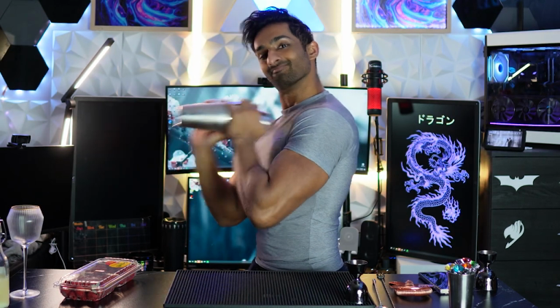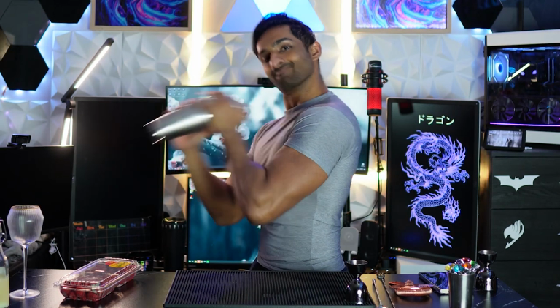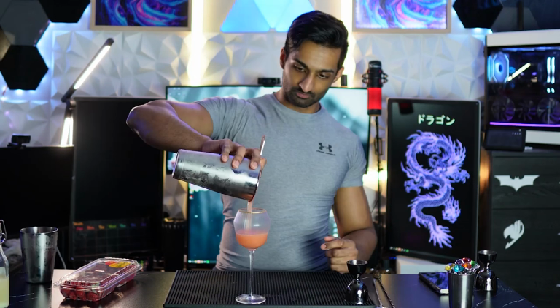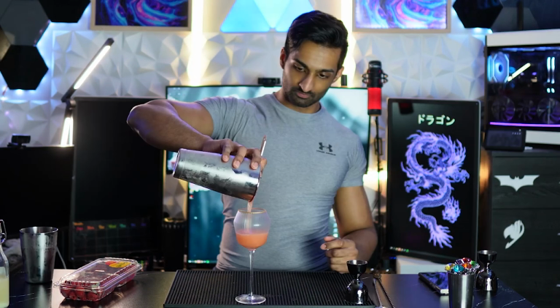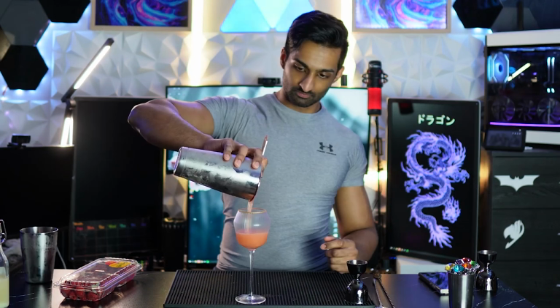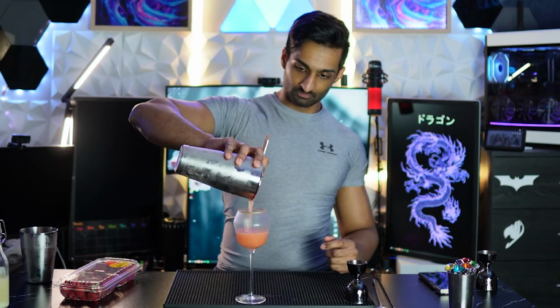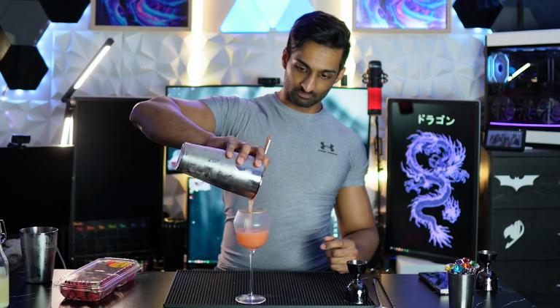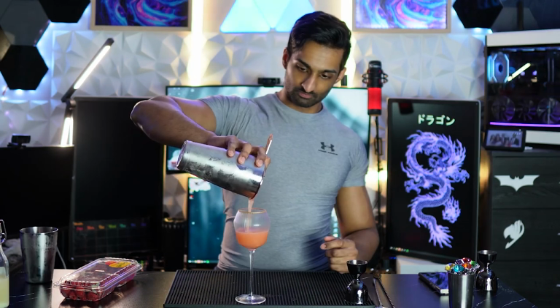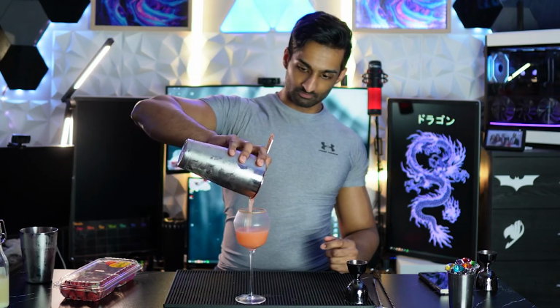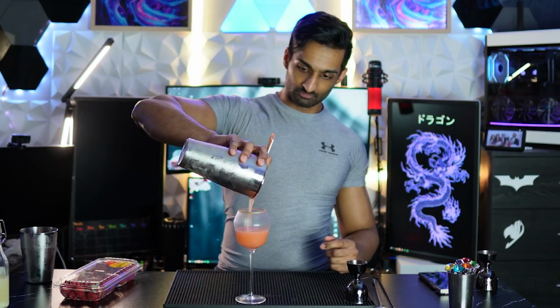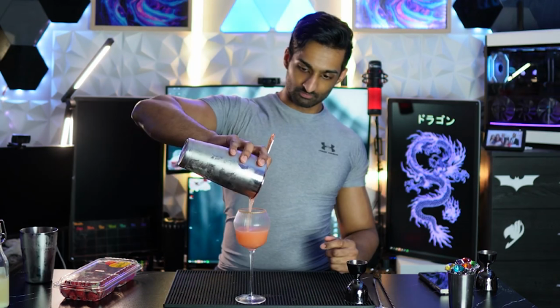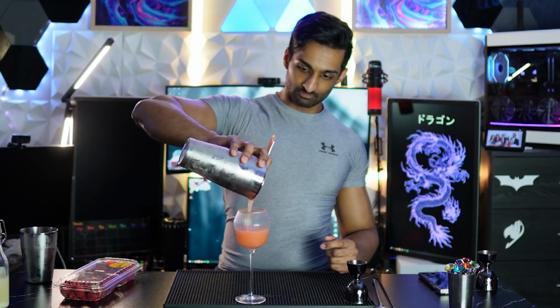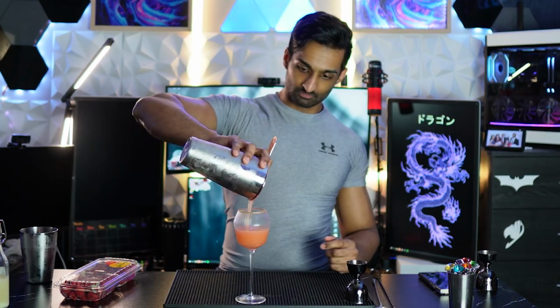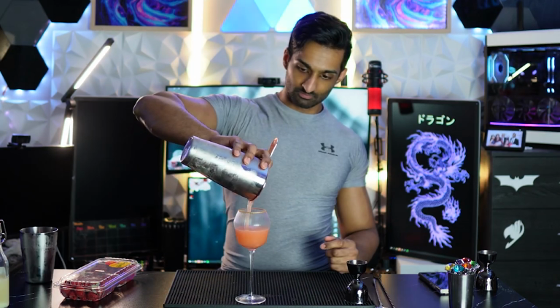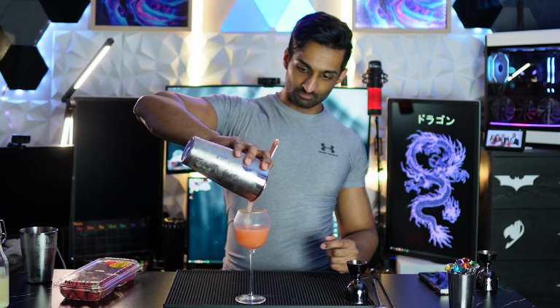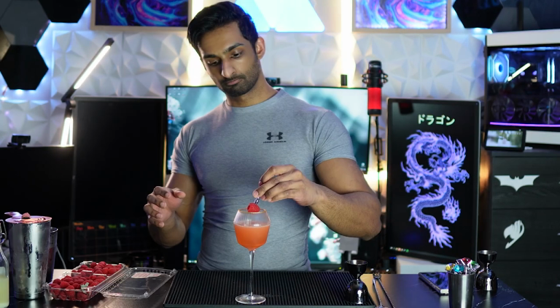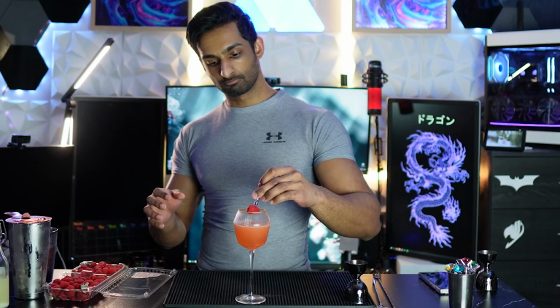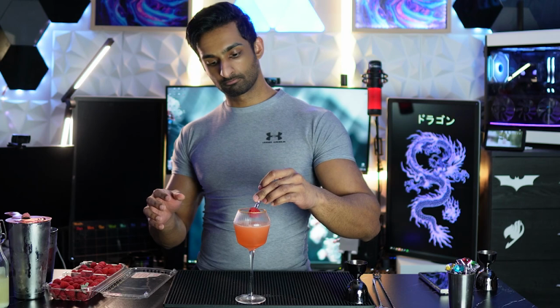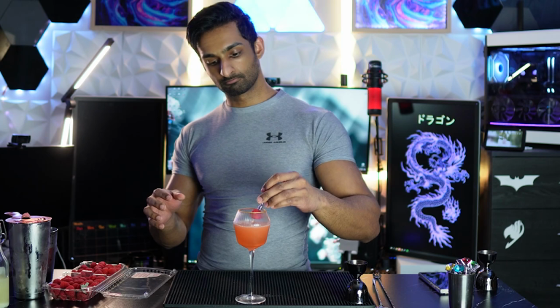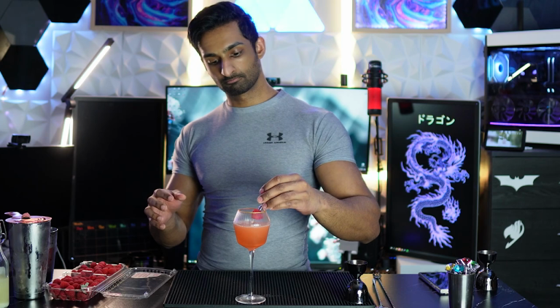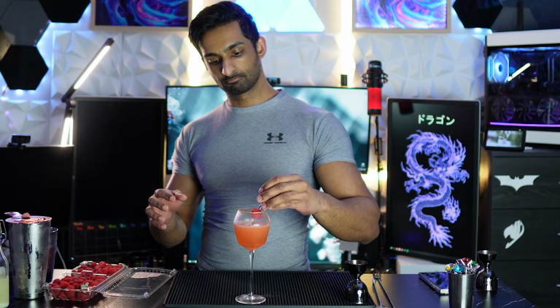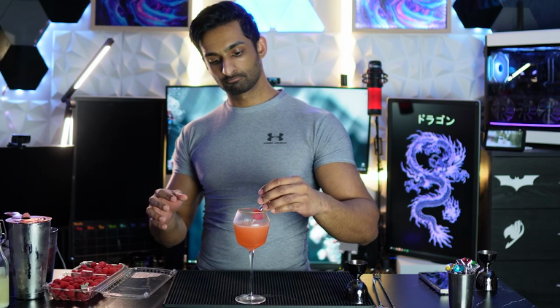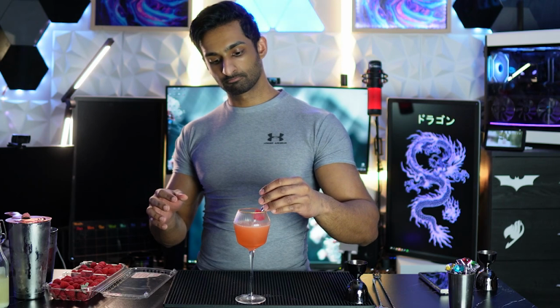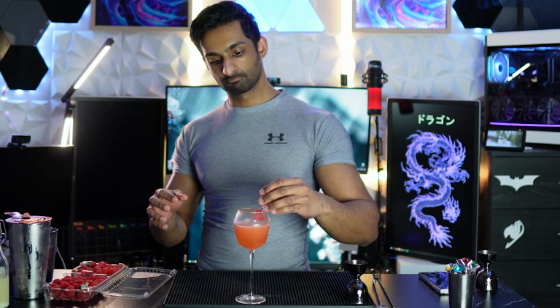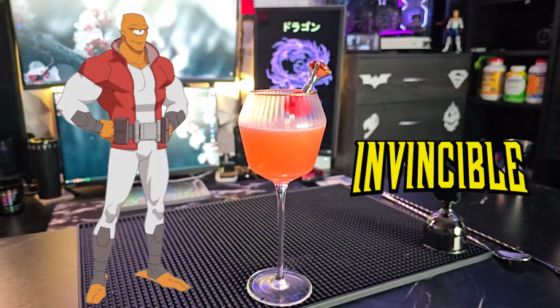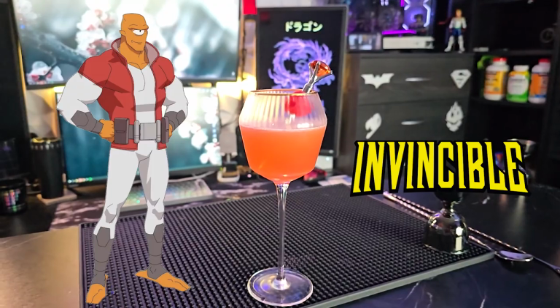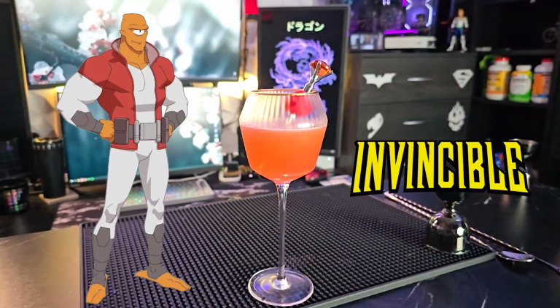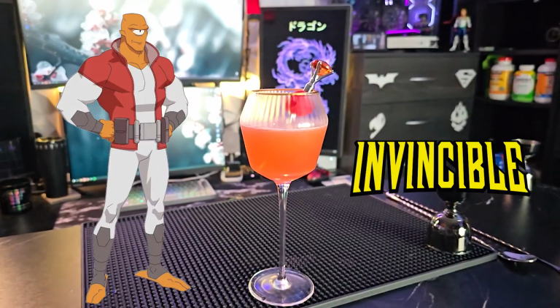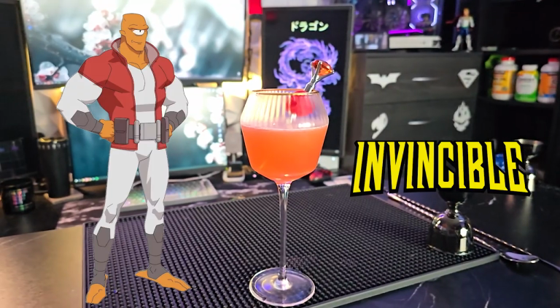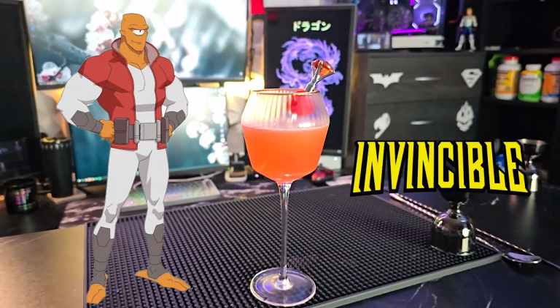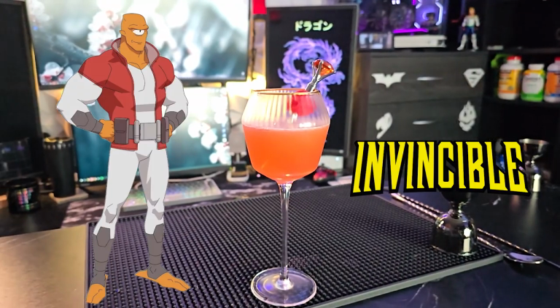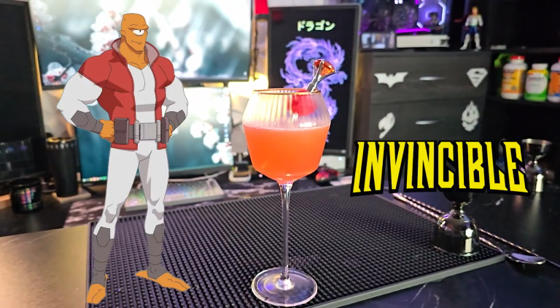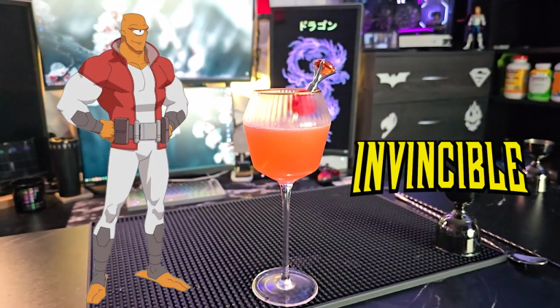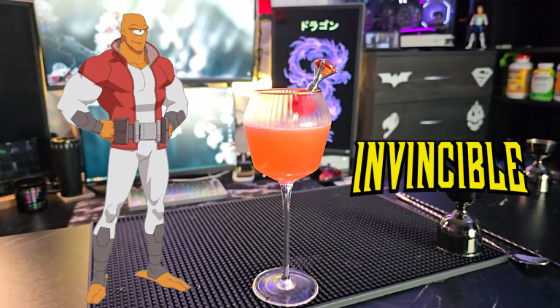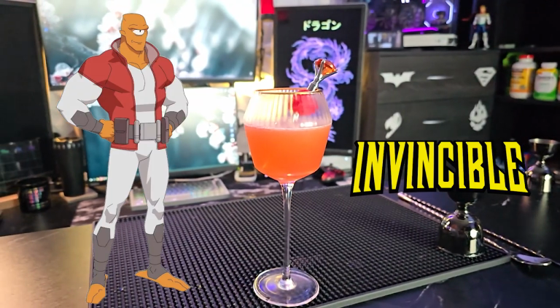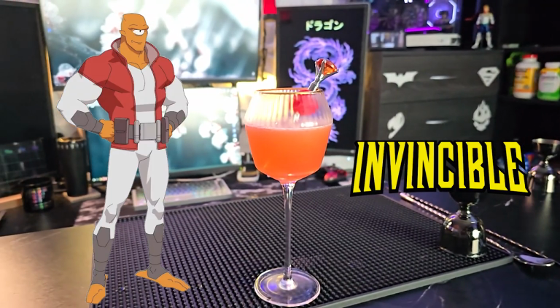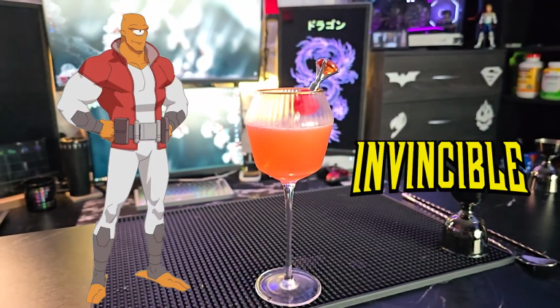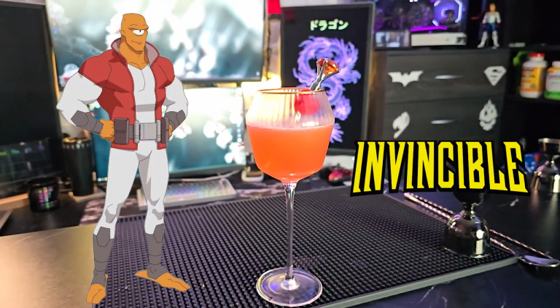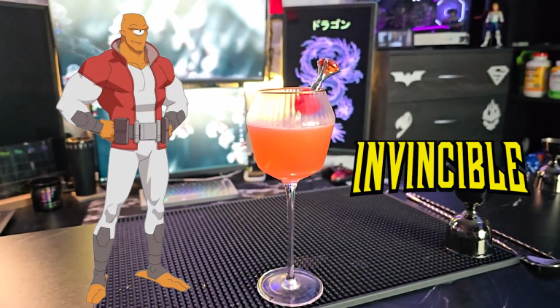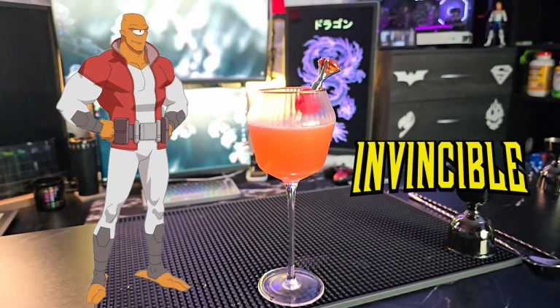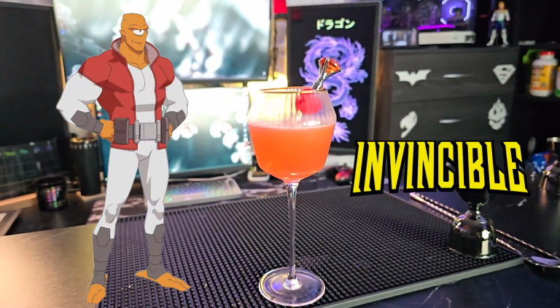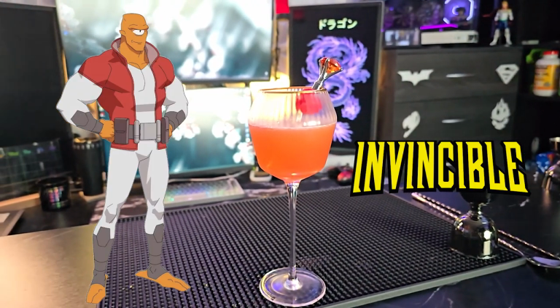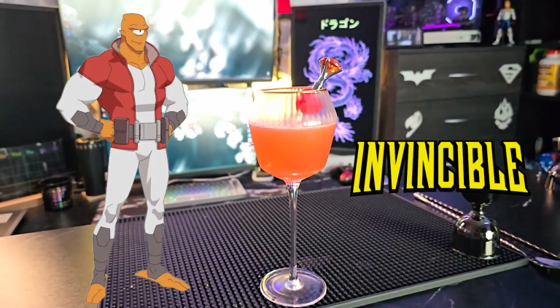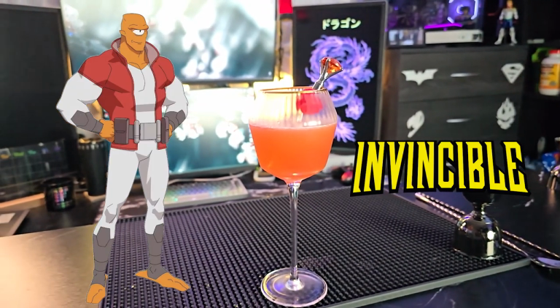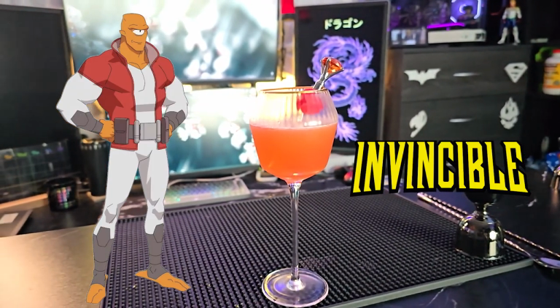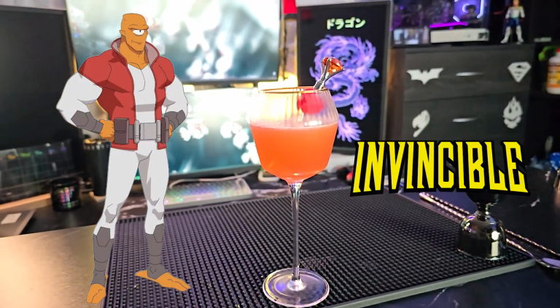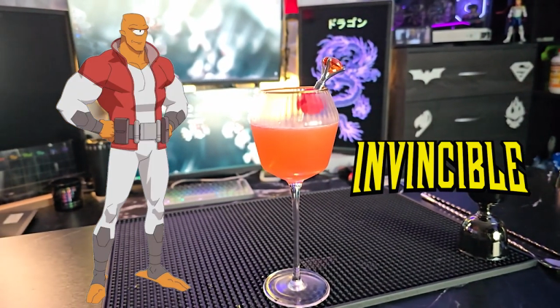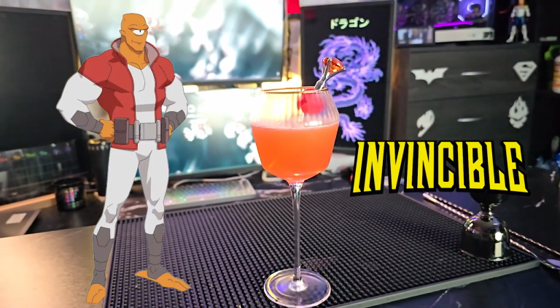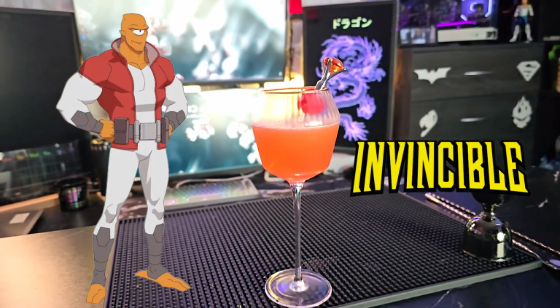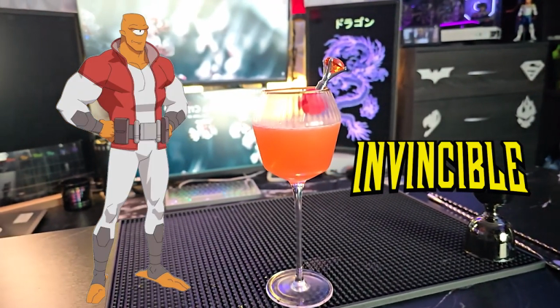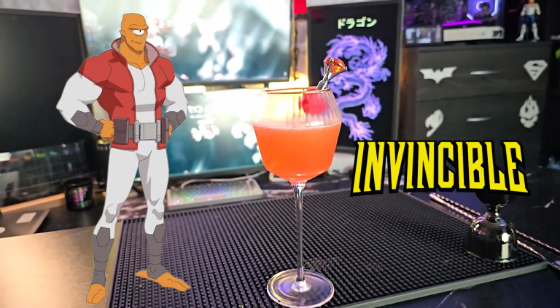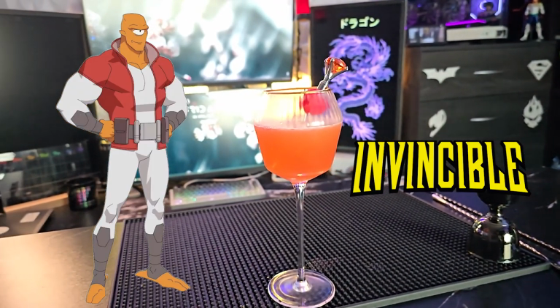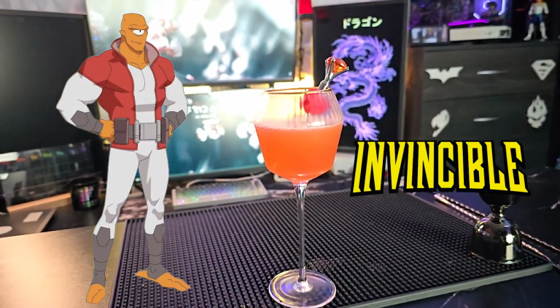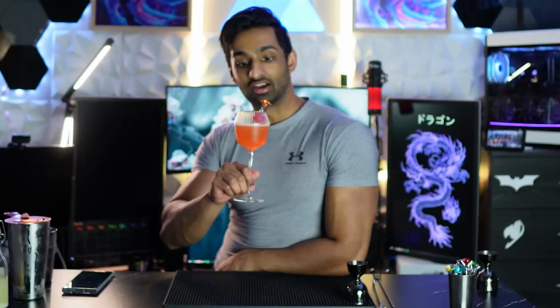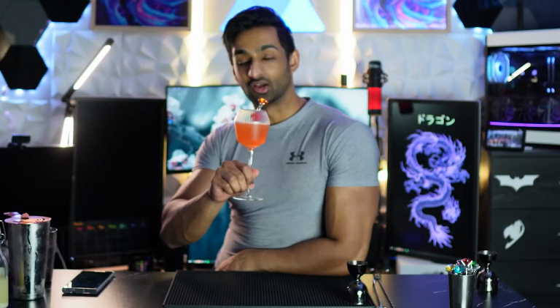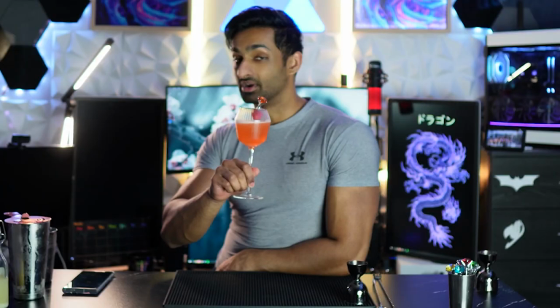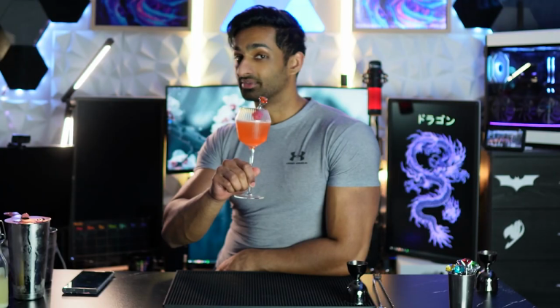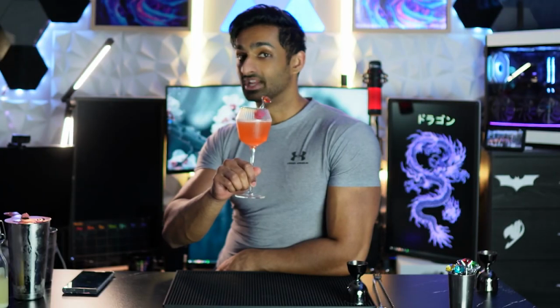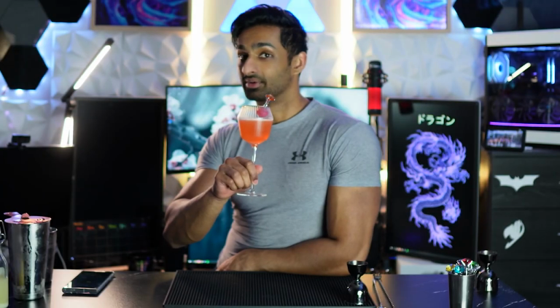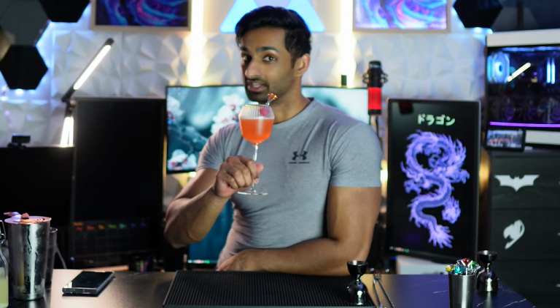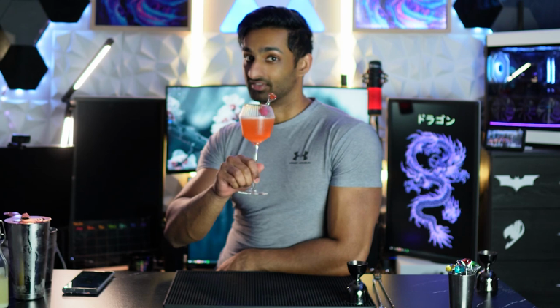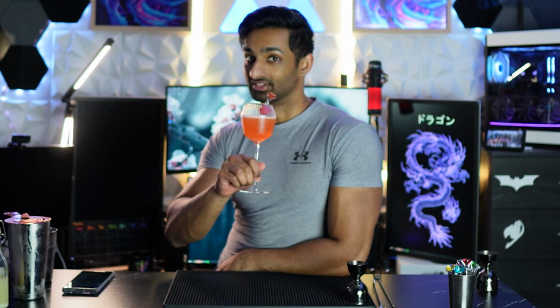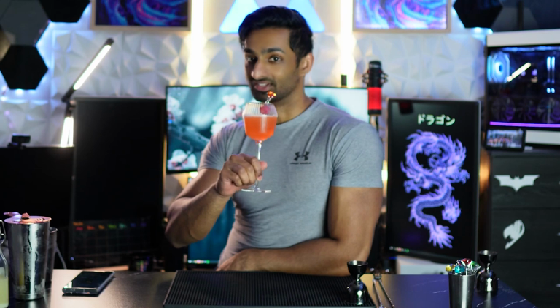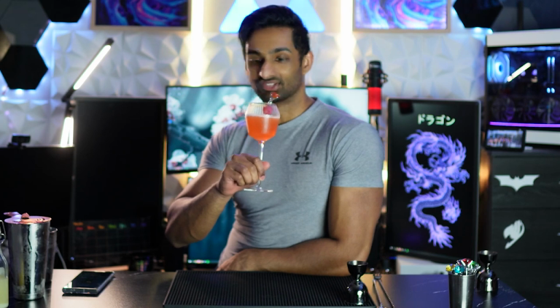Strain it into a chilled Nick and Nora glass, garnish with a raspberry. That is the most perfect shade of orange — I swear to god I nailed this one. Help me out with the name while I get a taste.